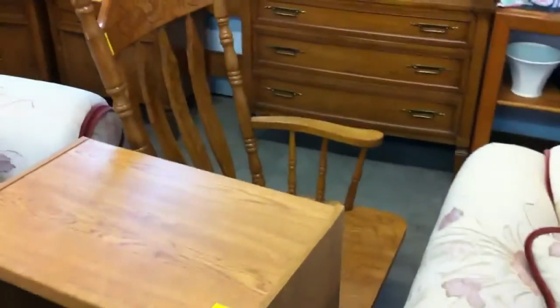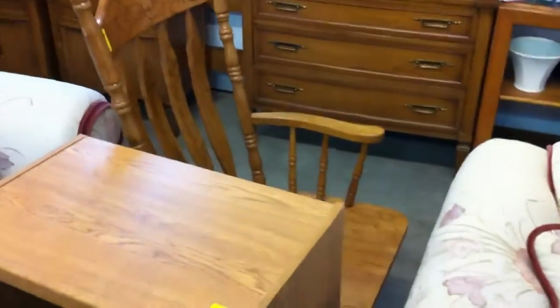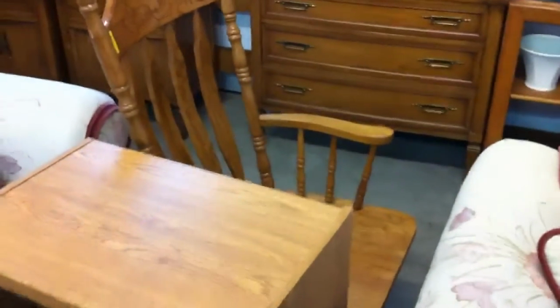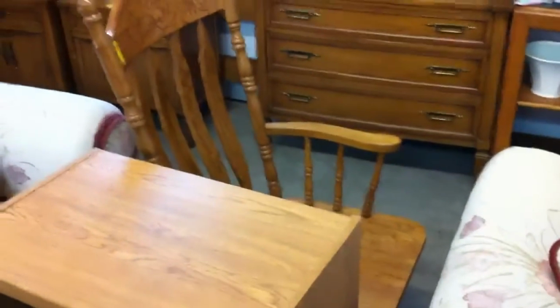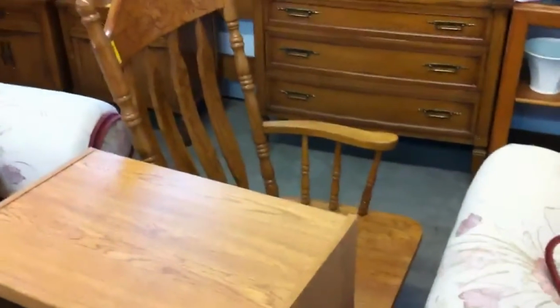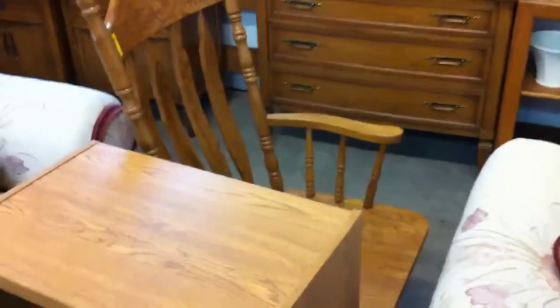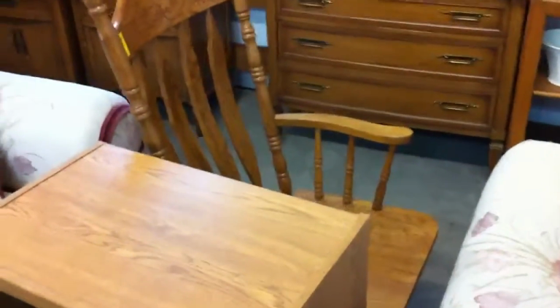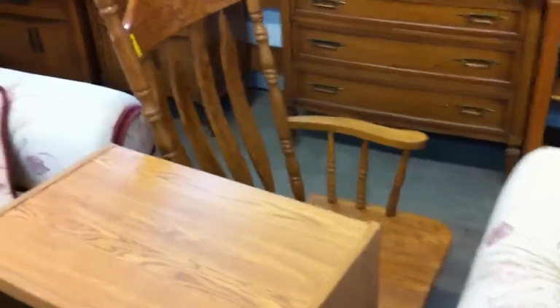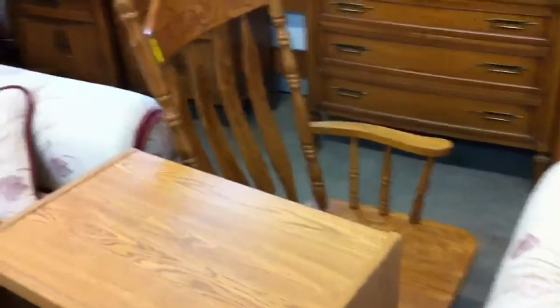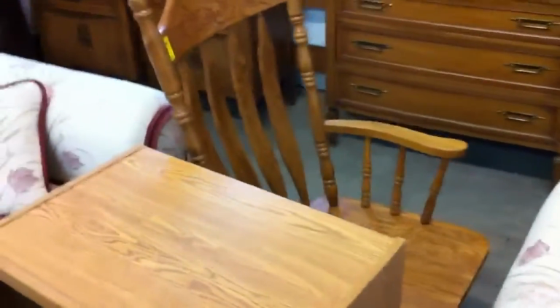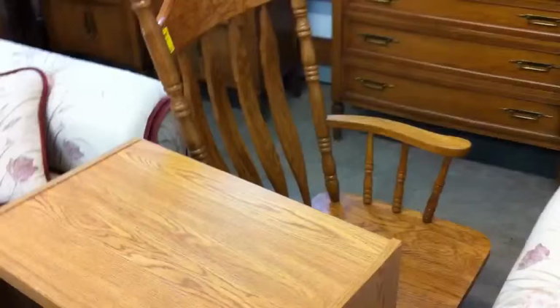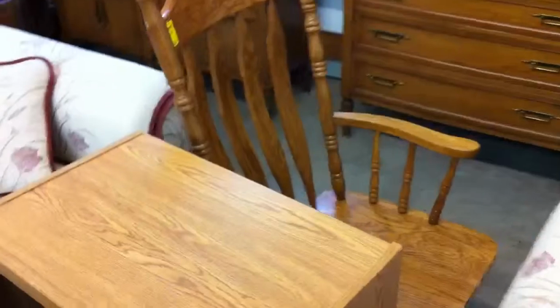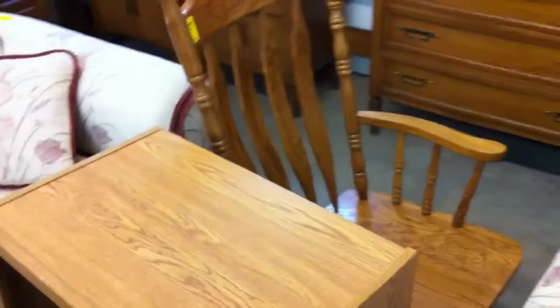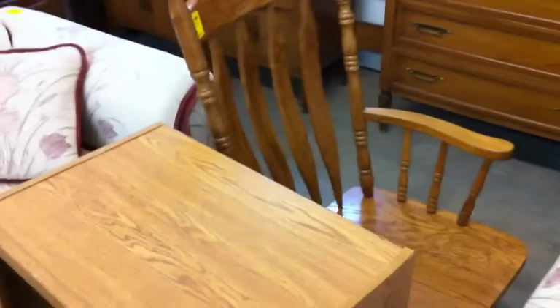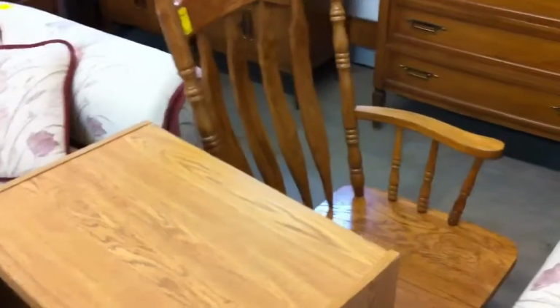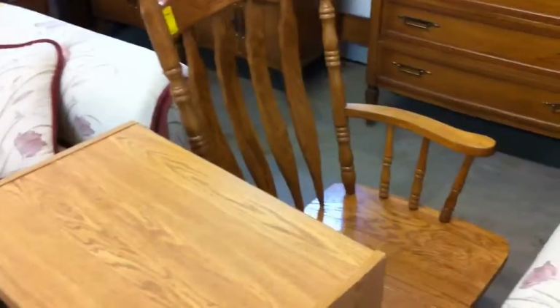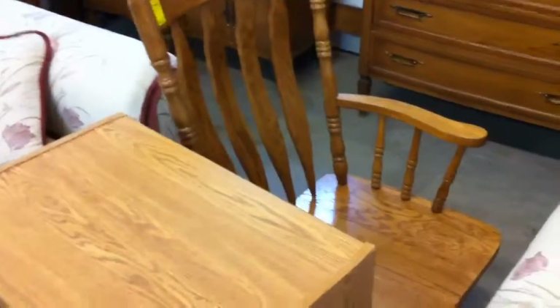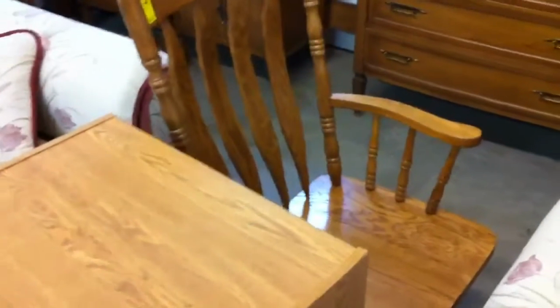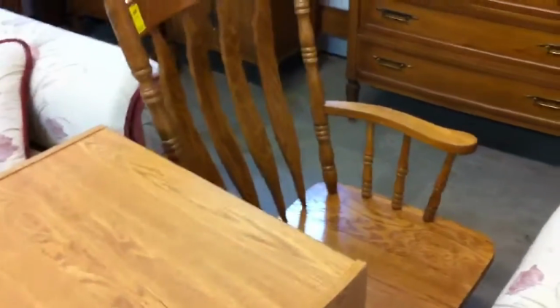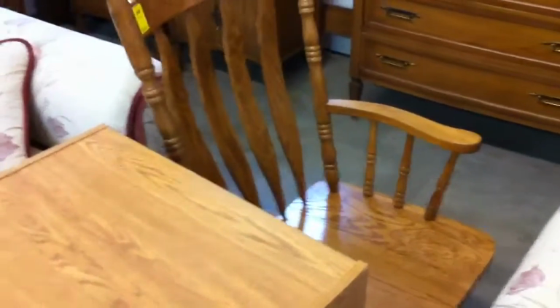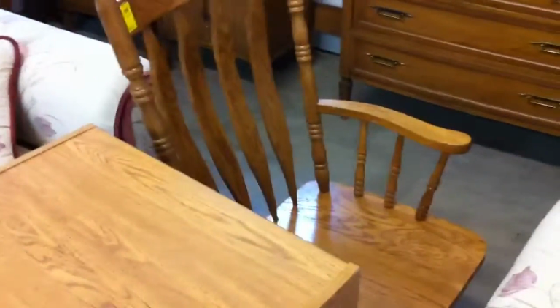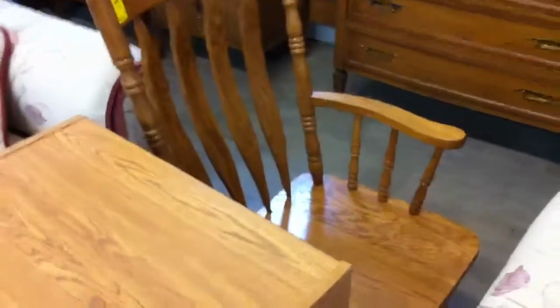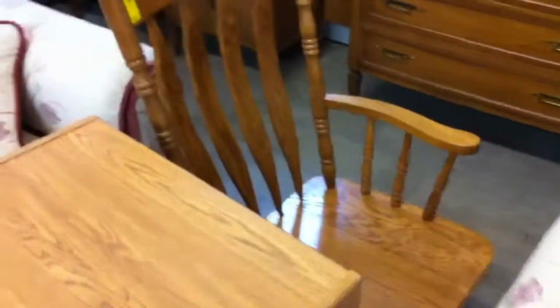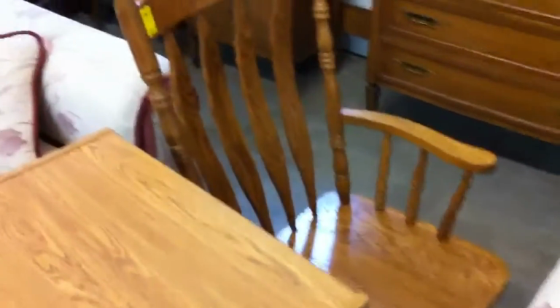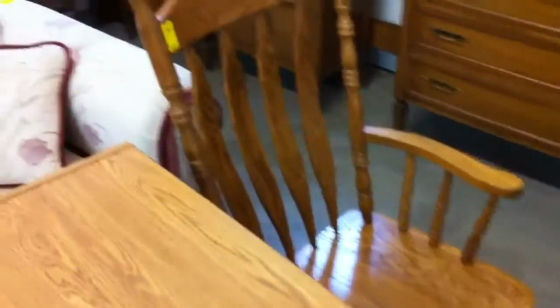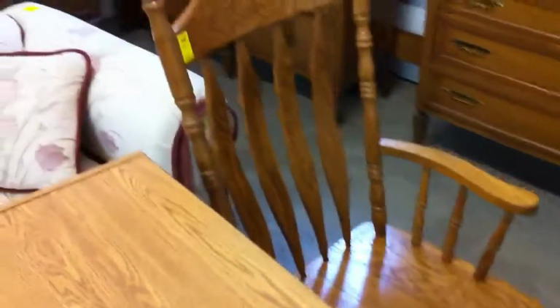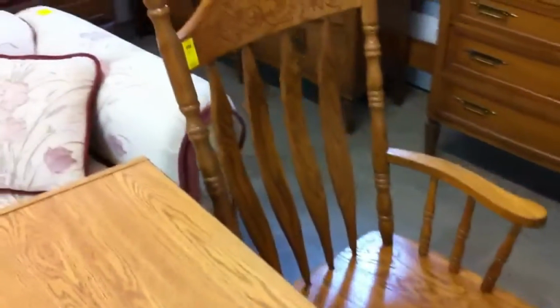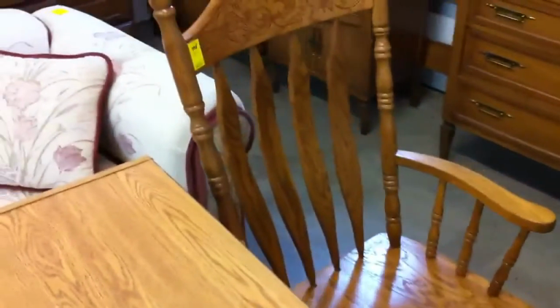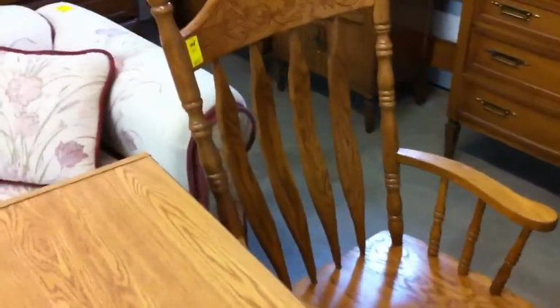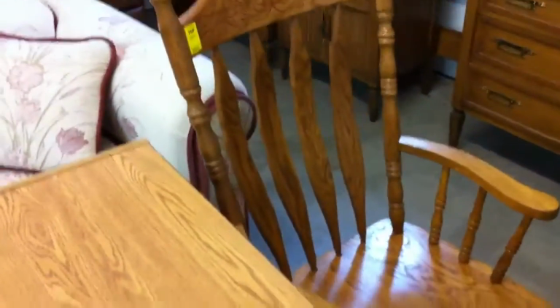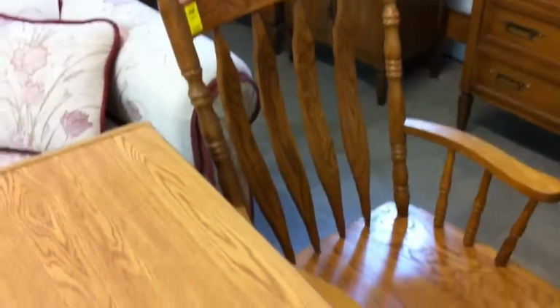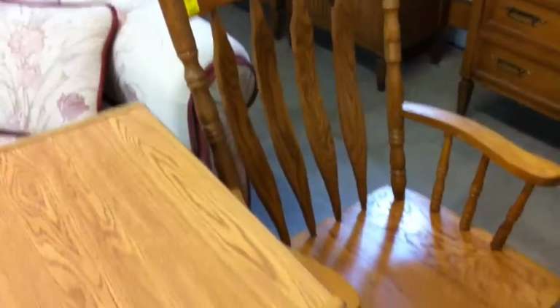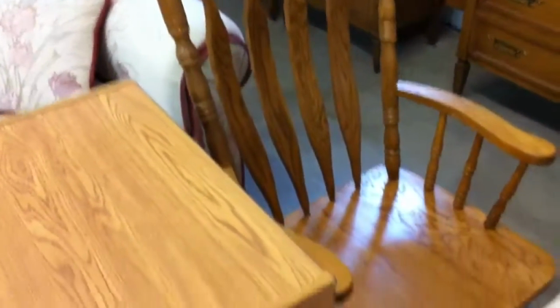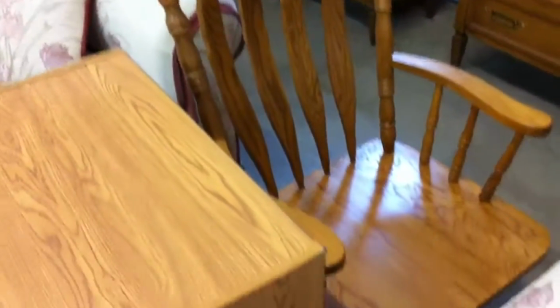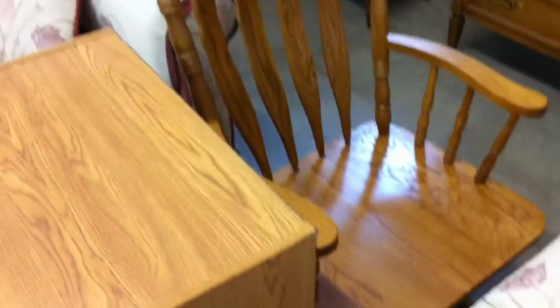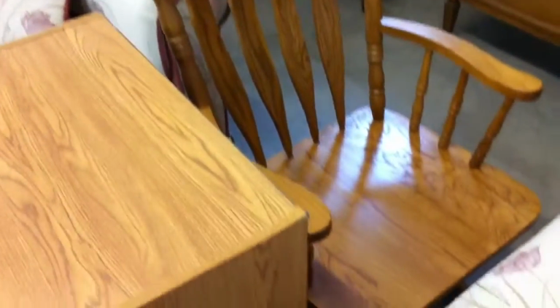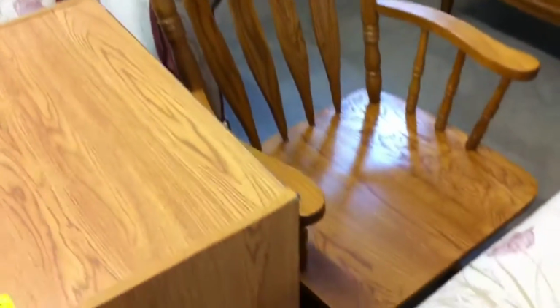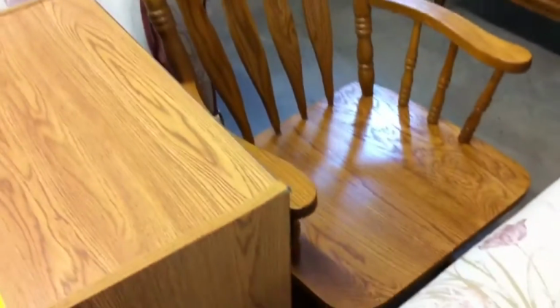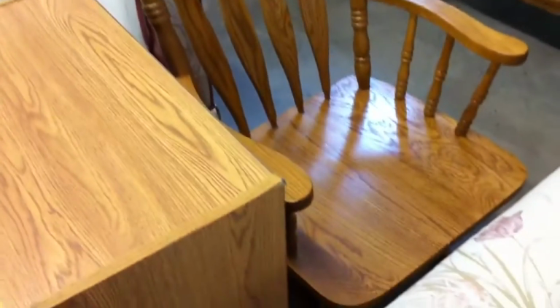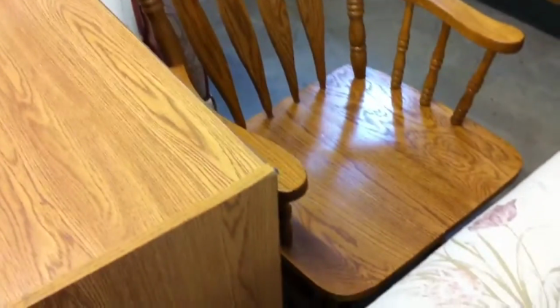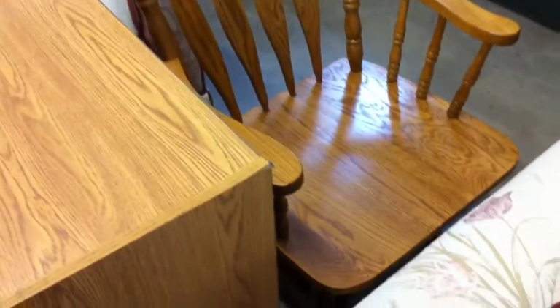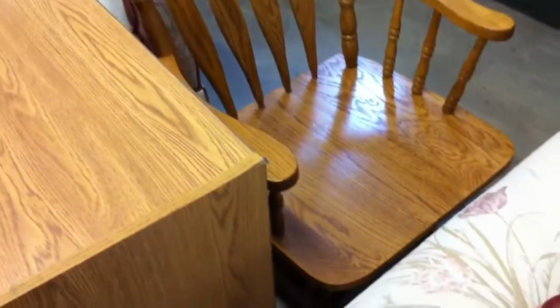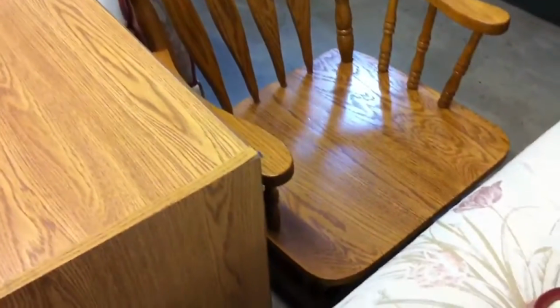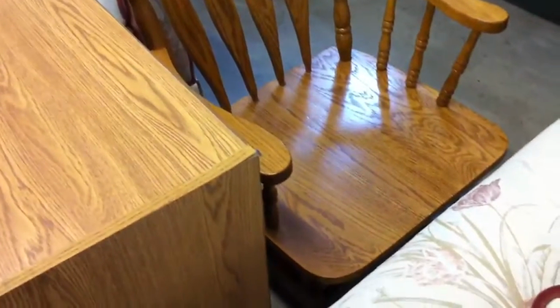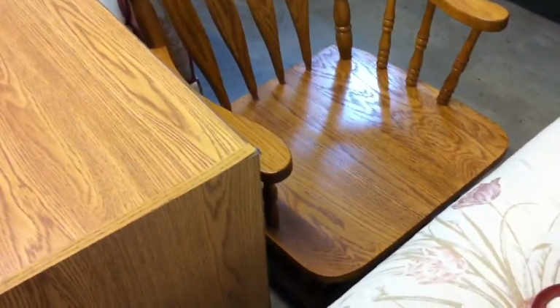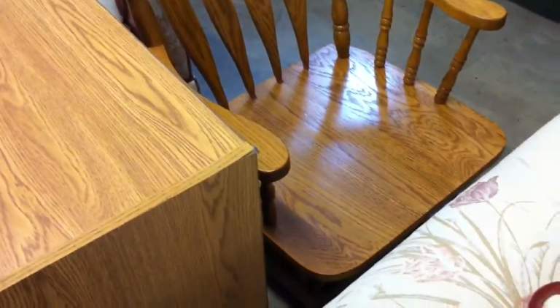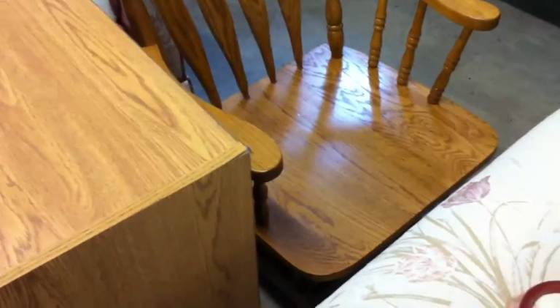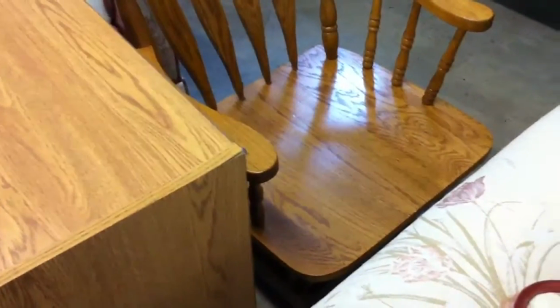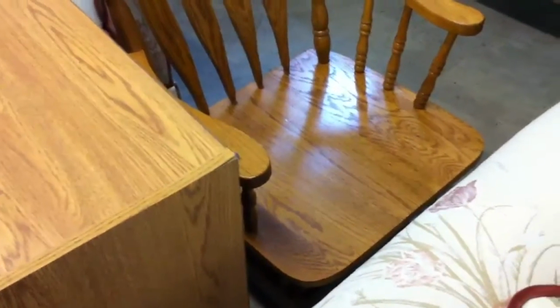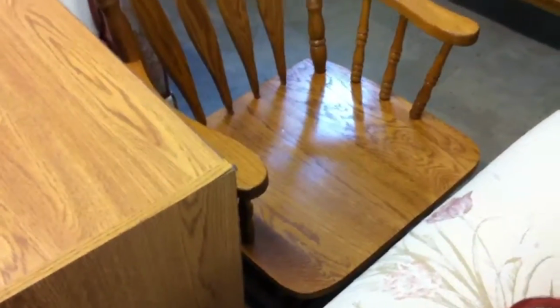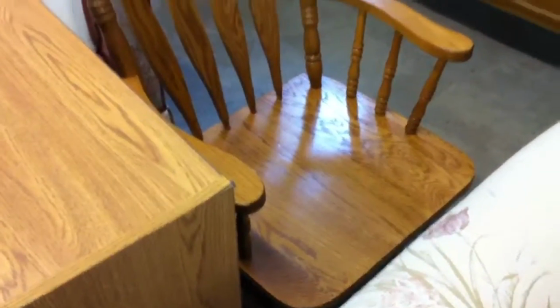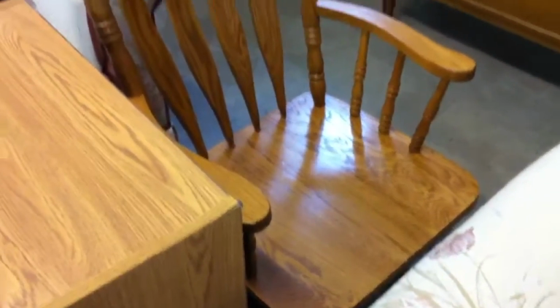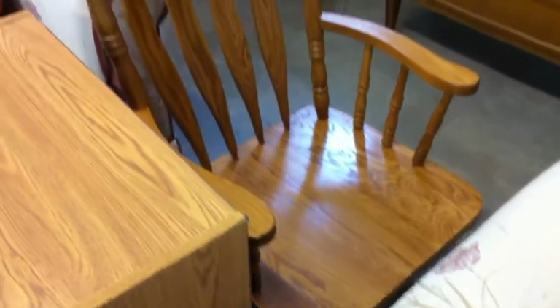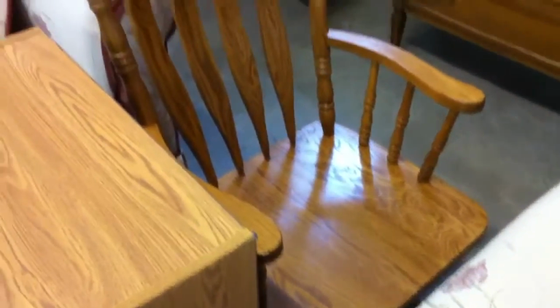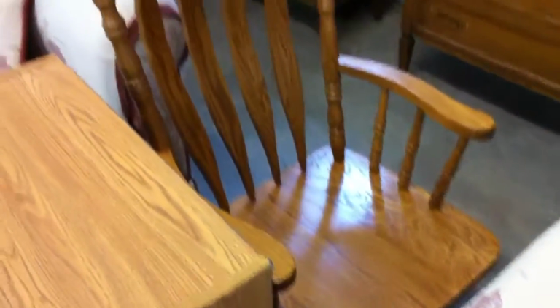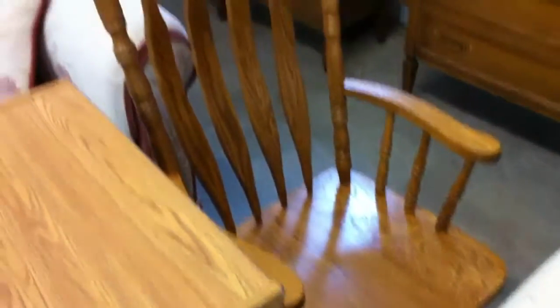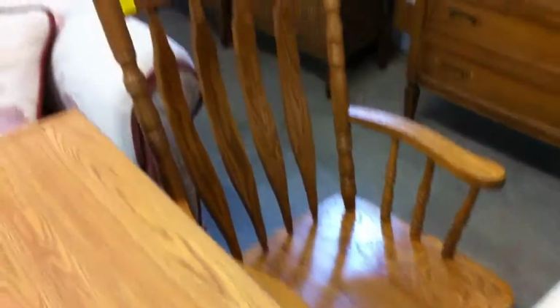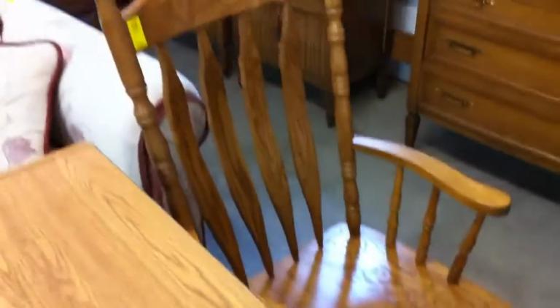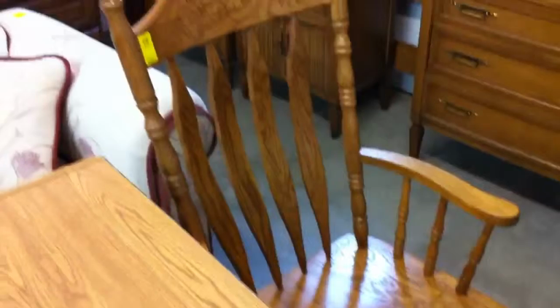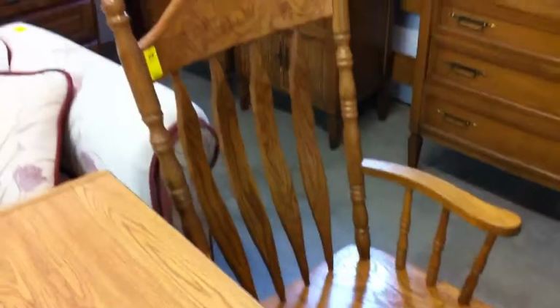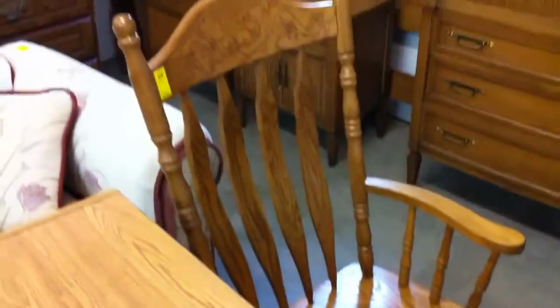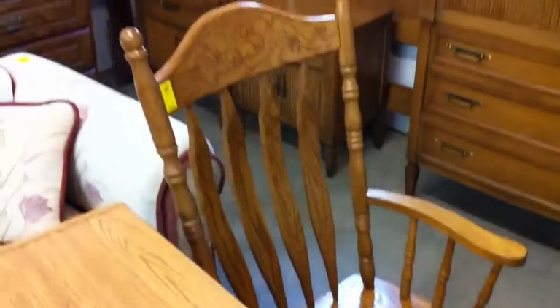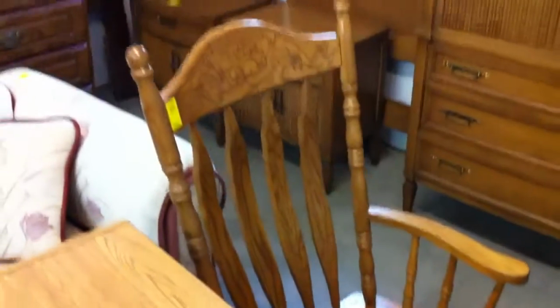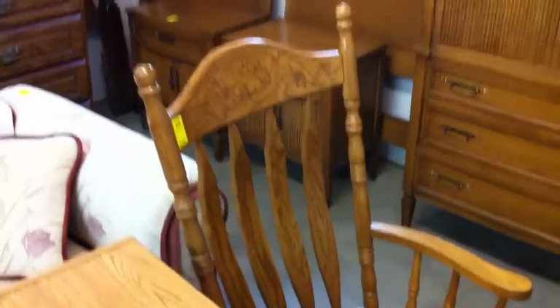We've got a solid oak glider chair. There are no cushions, and I'm not sure if it's supposed to have cushions or not.